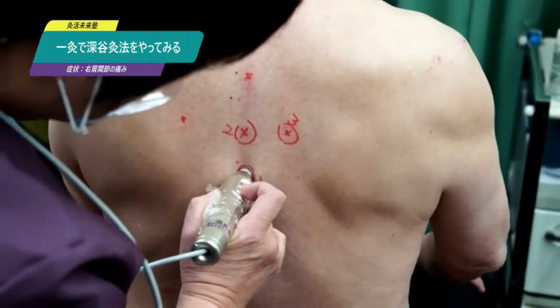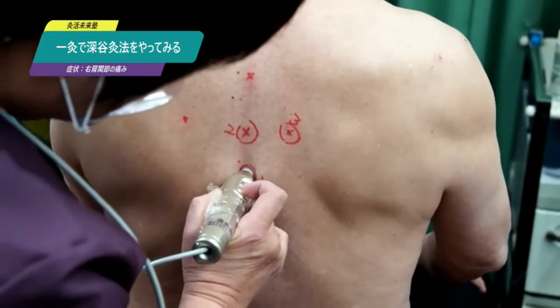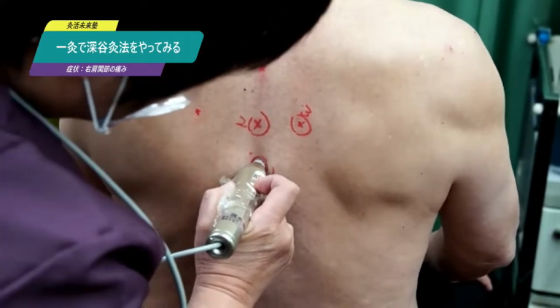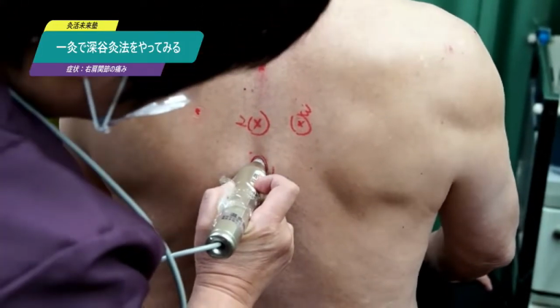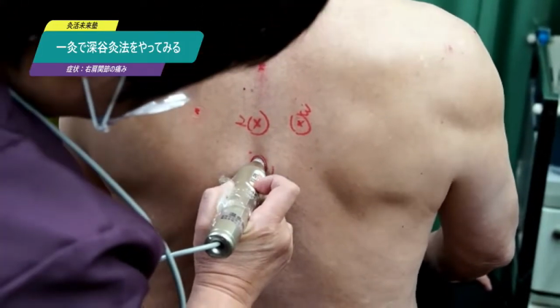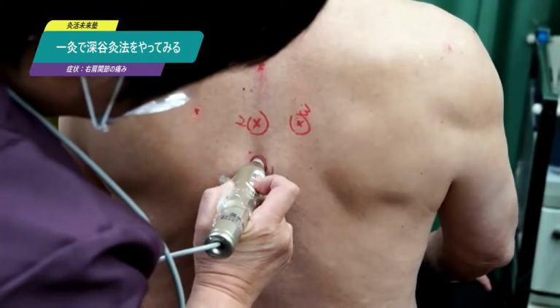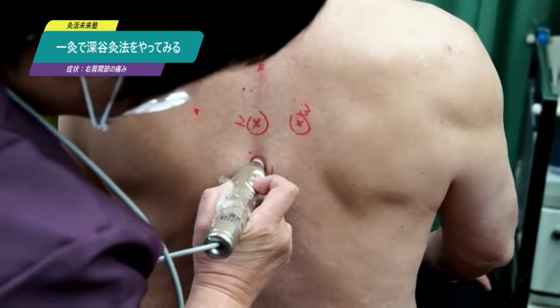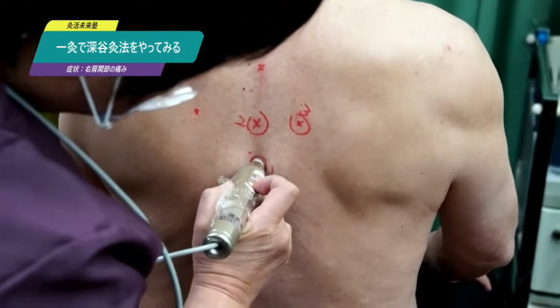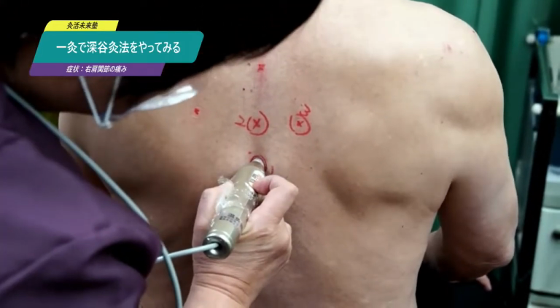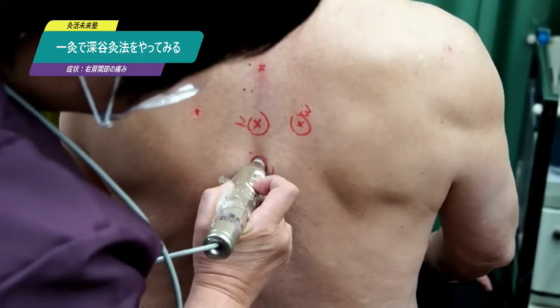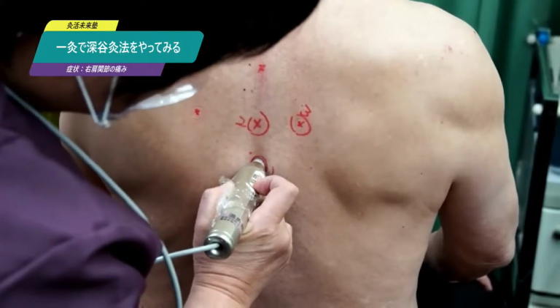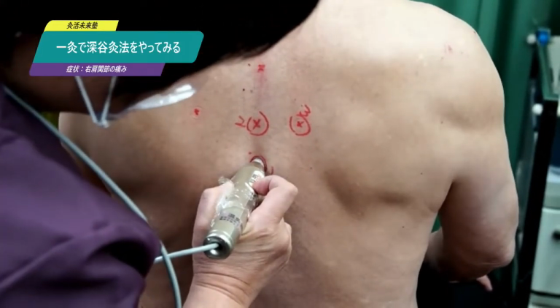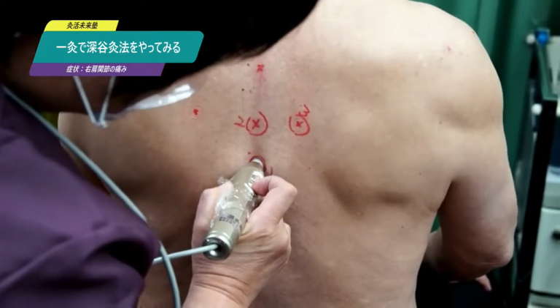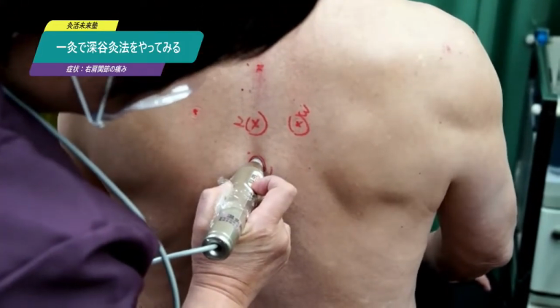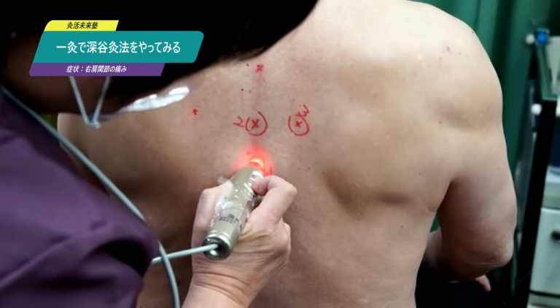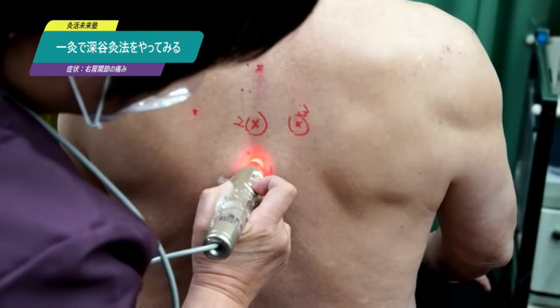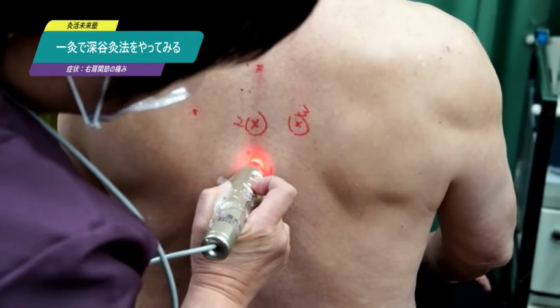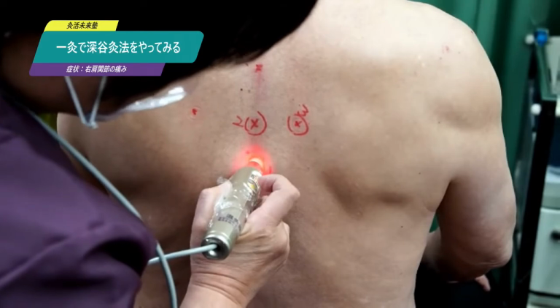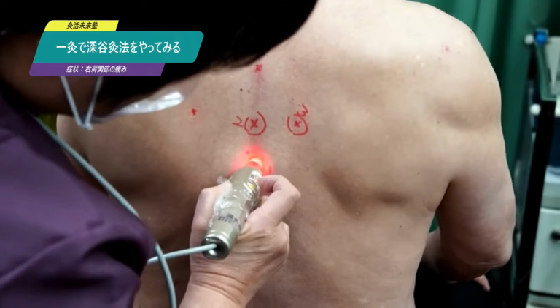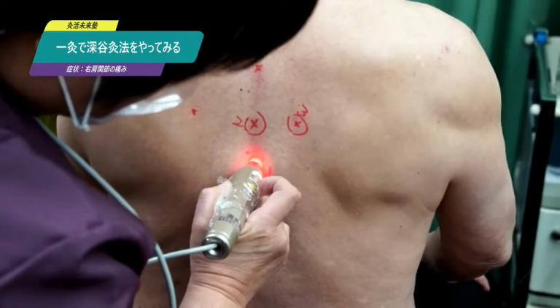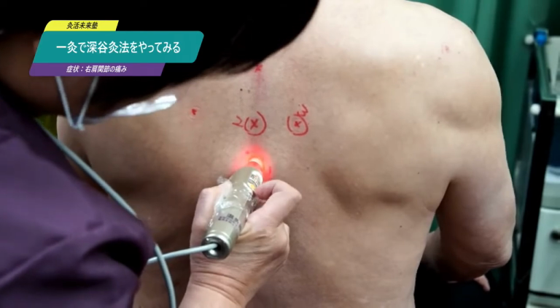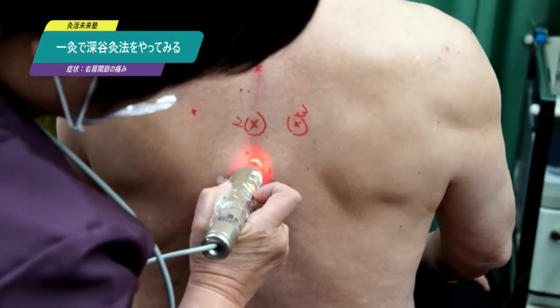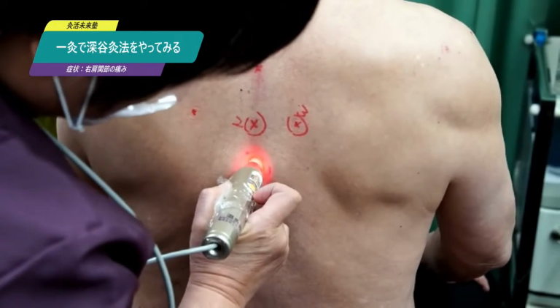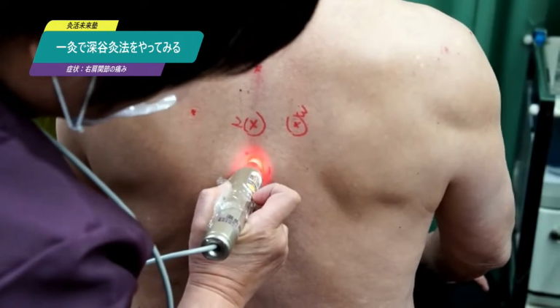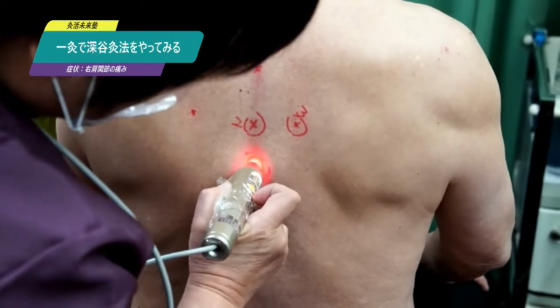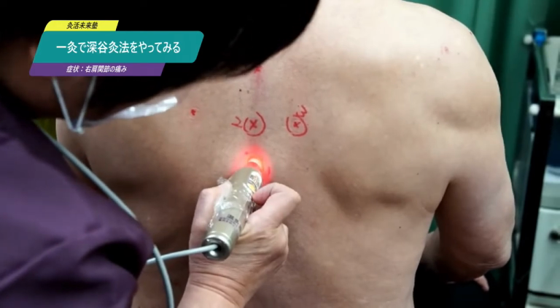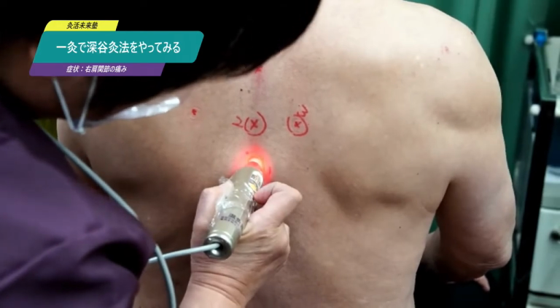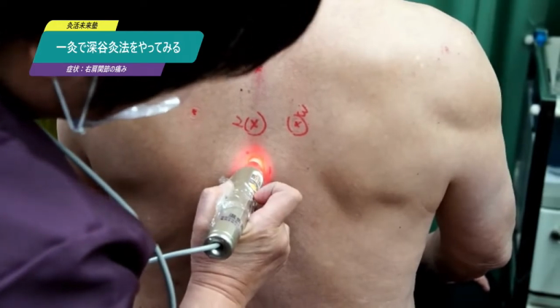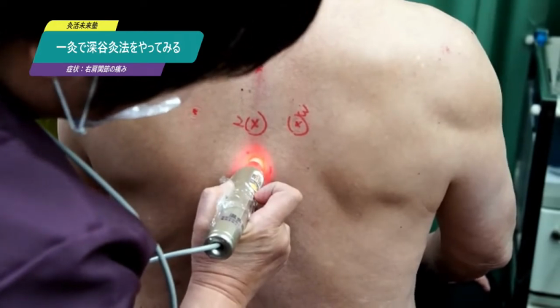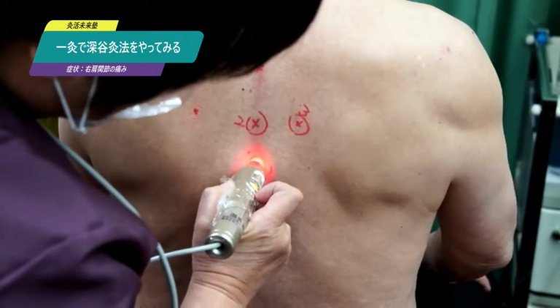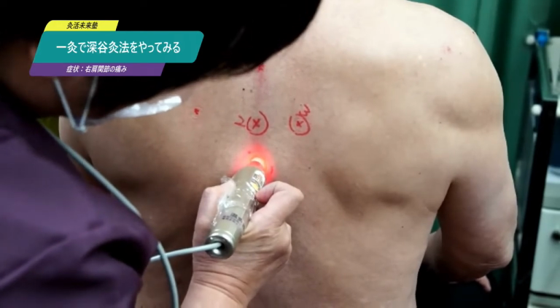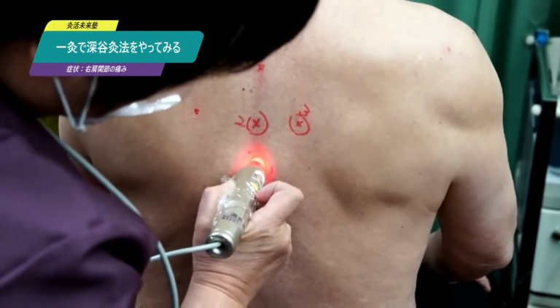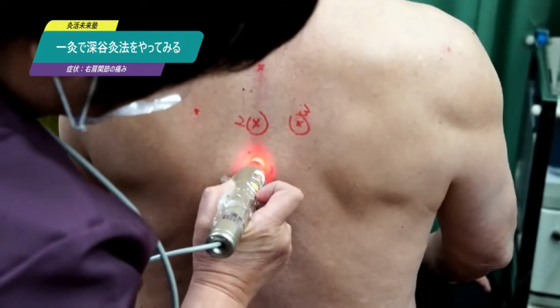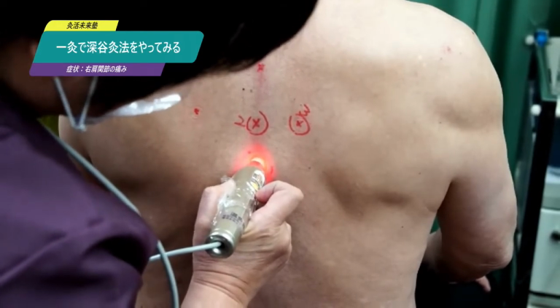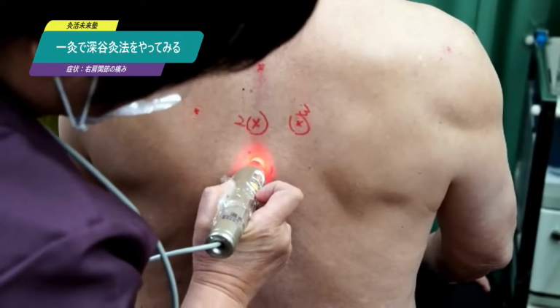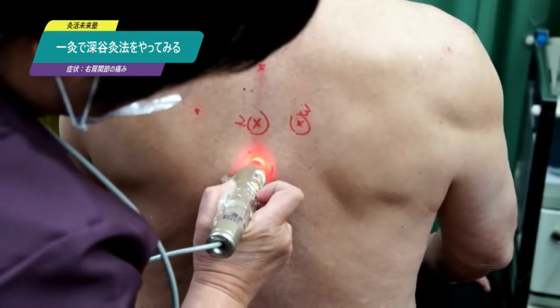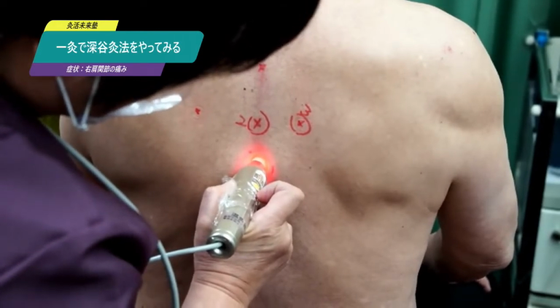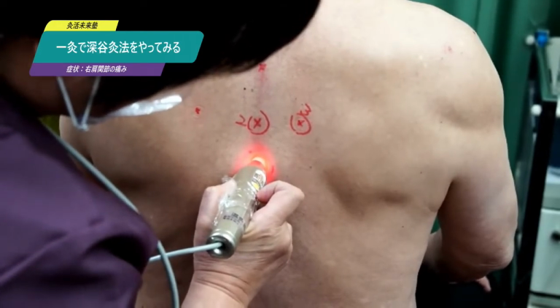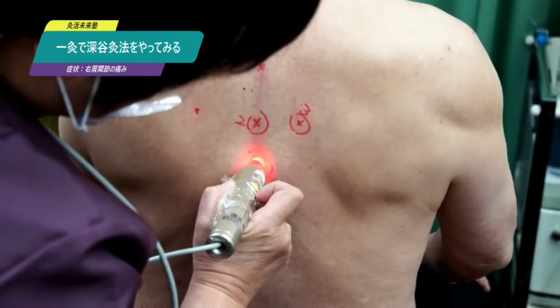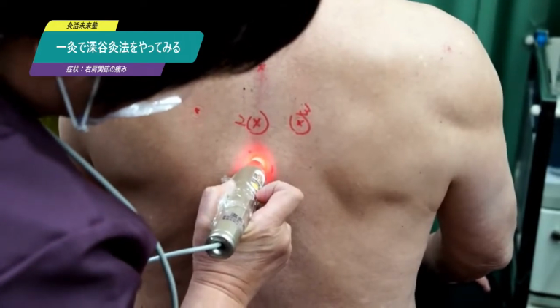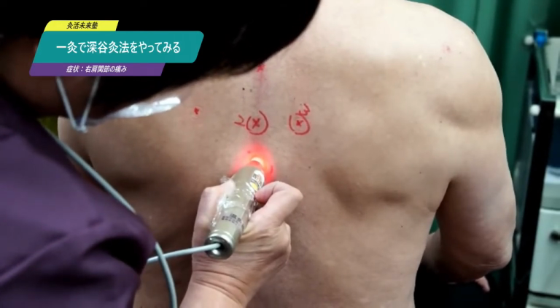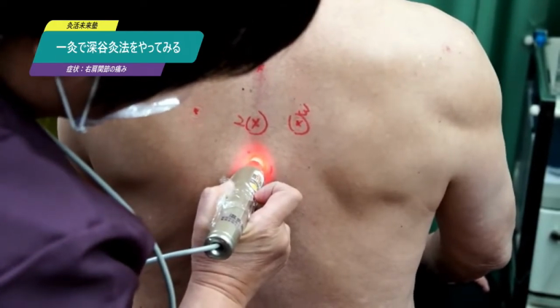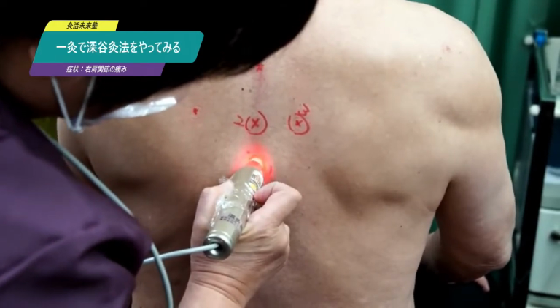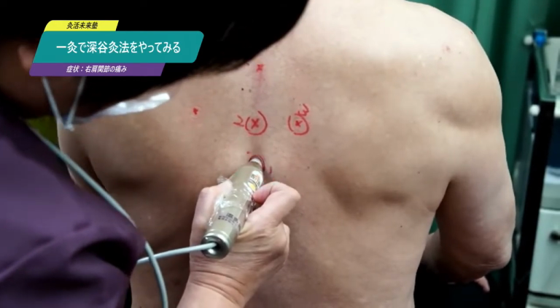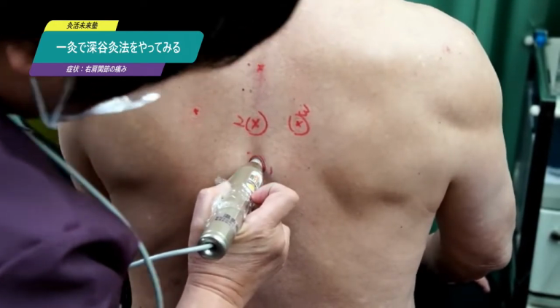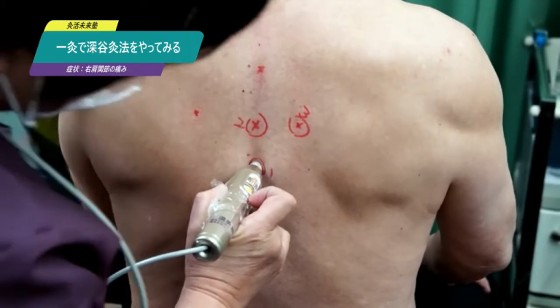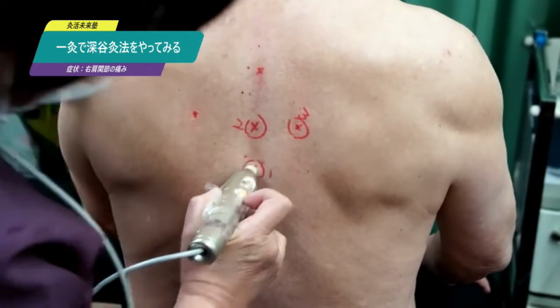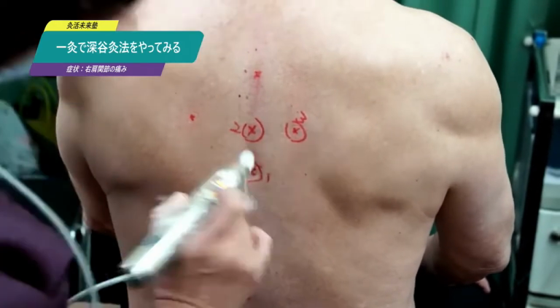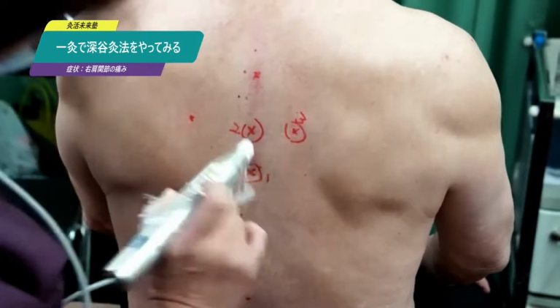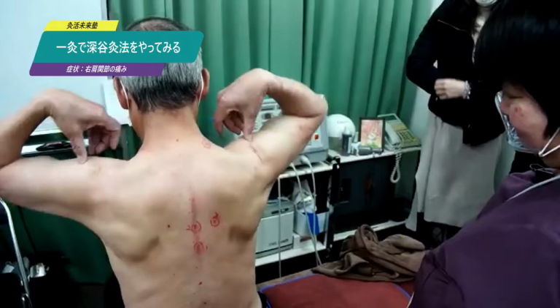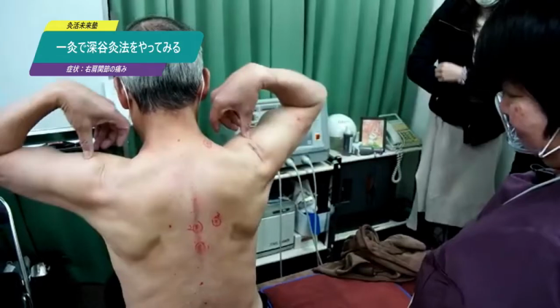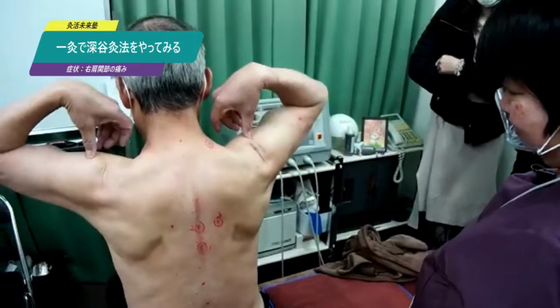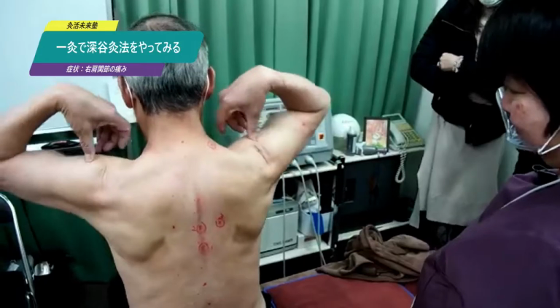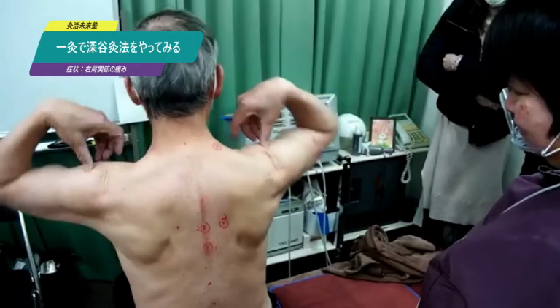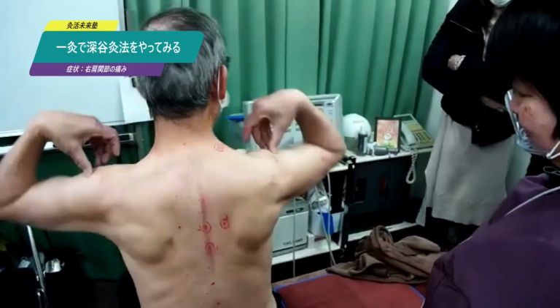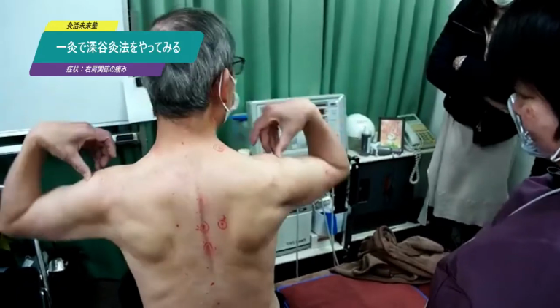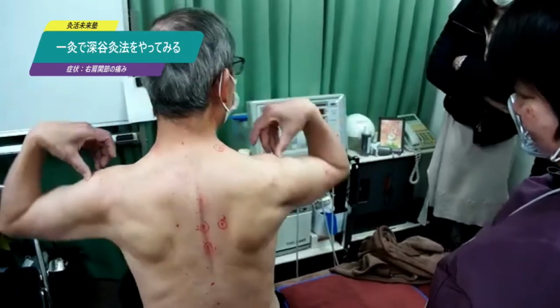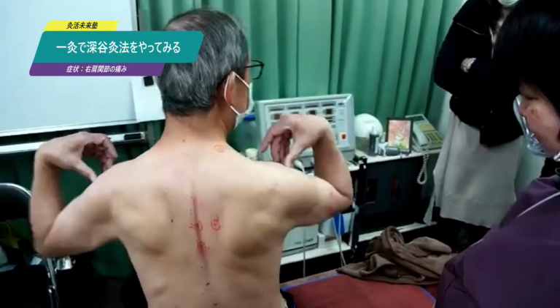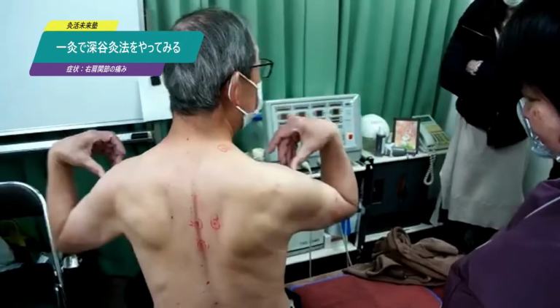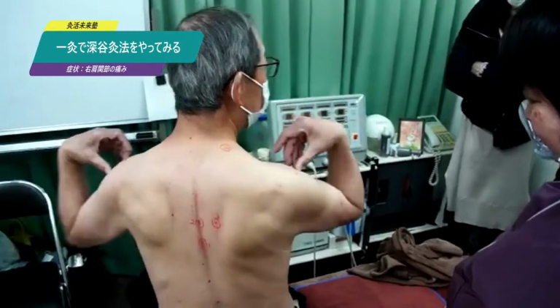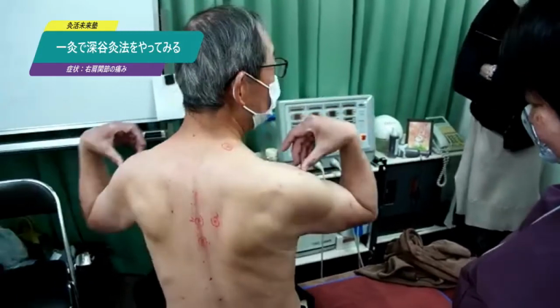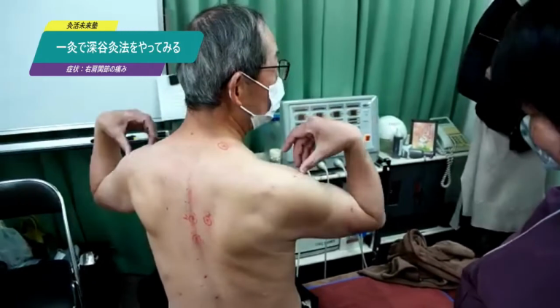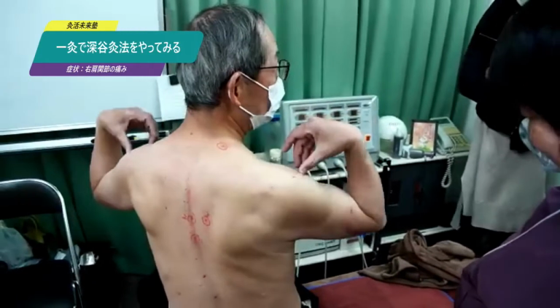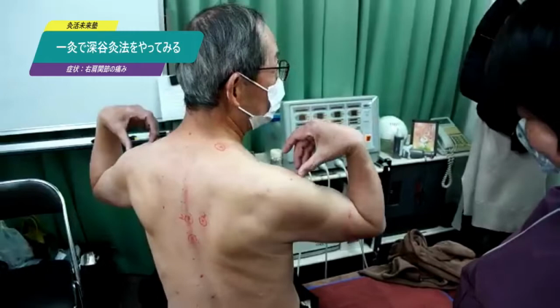When the patient confirms the correct location, I turn on Ikkyu. The movement has improved.